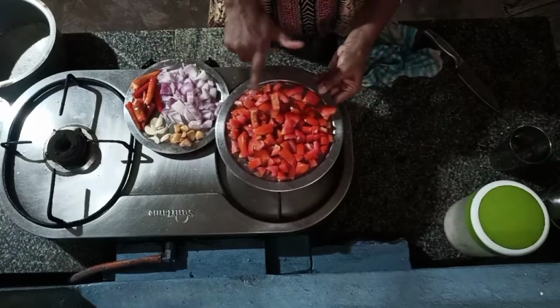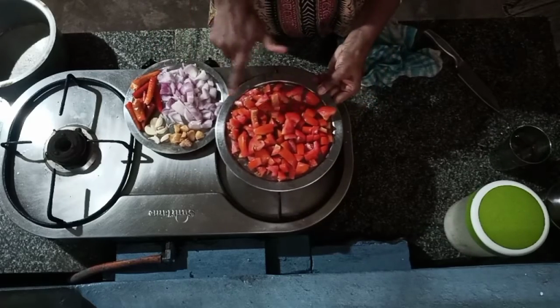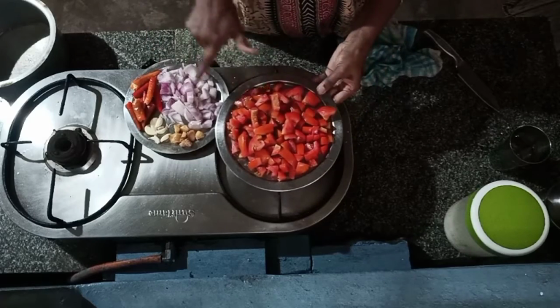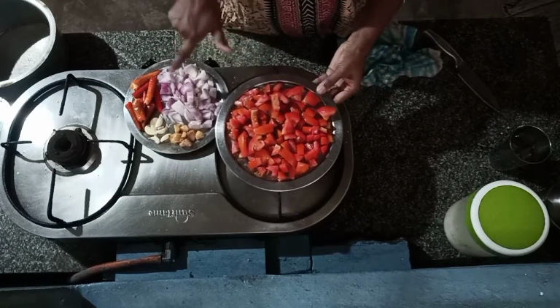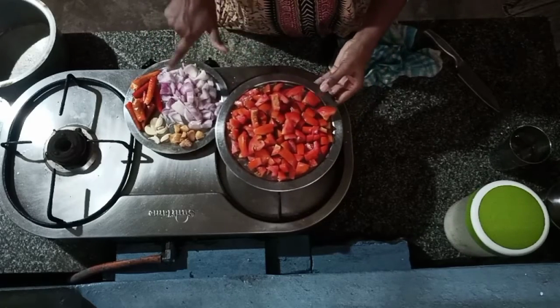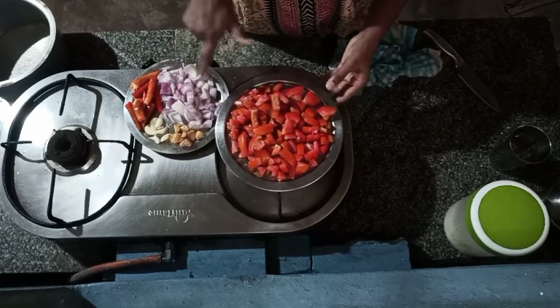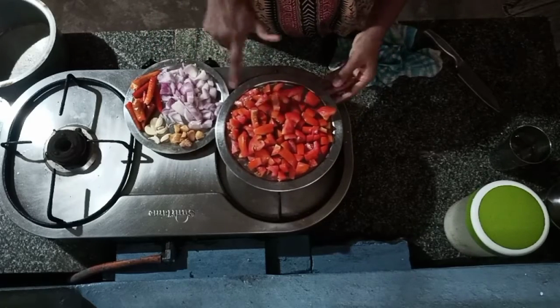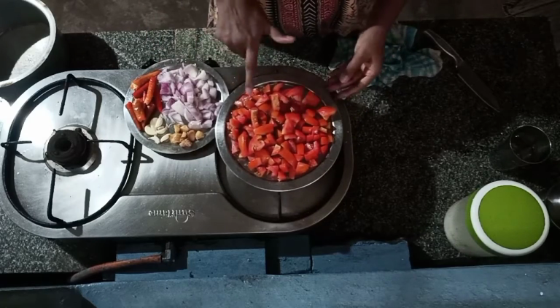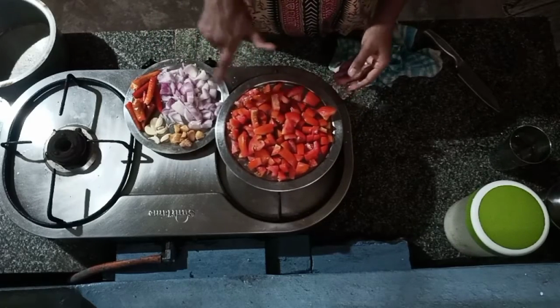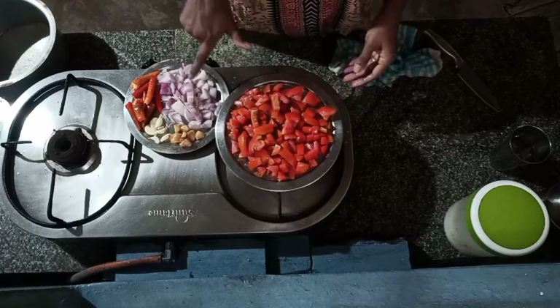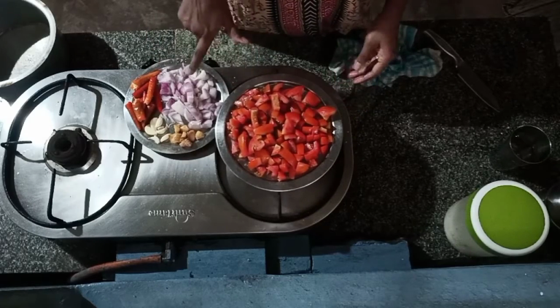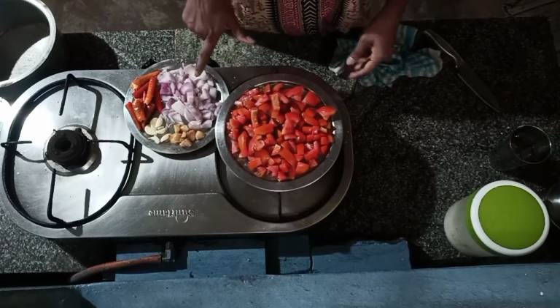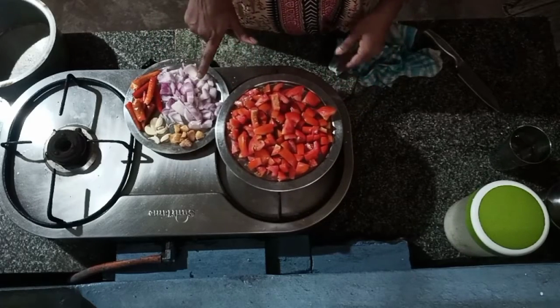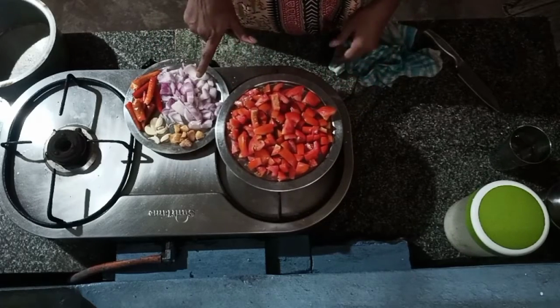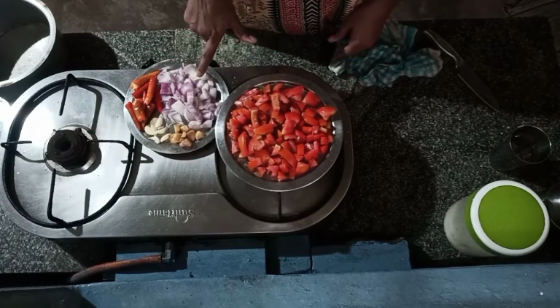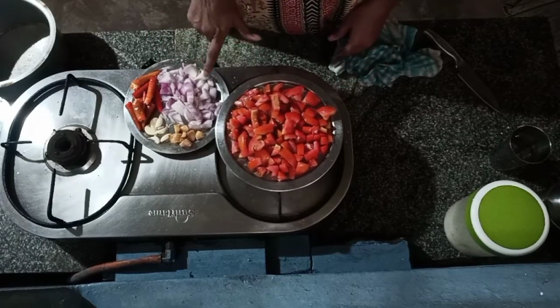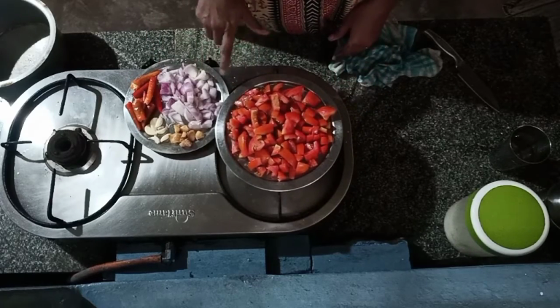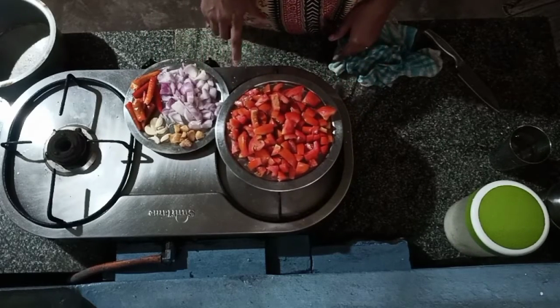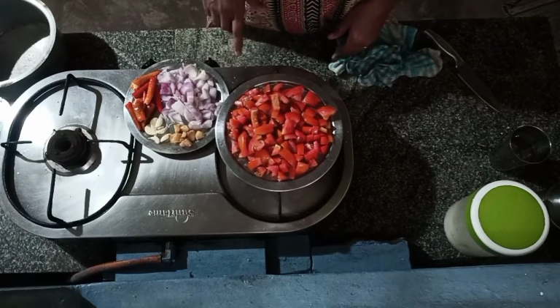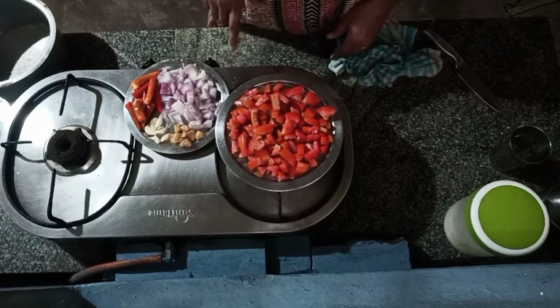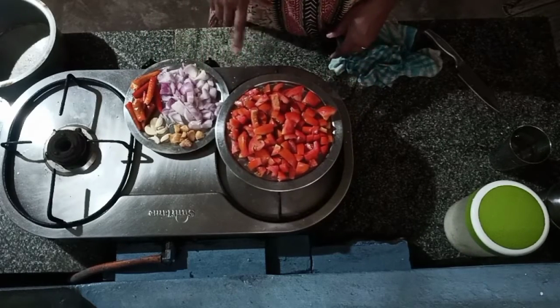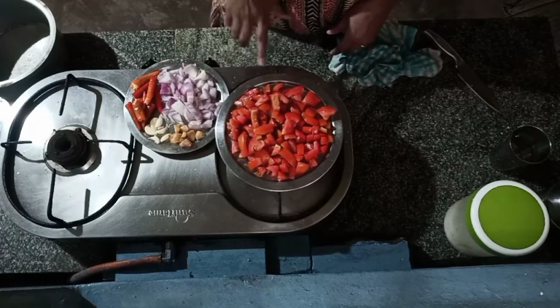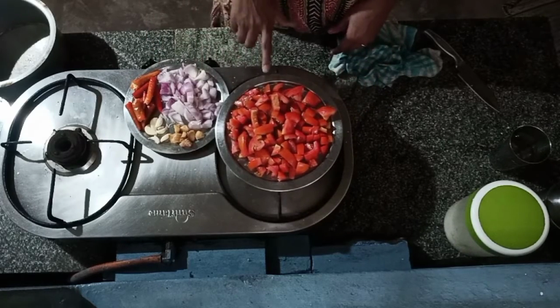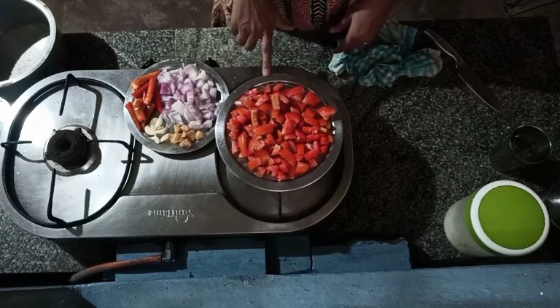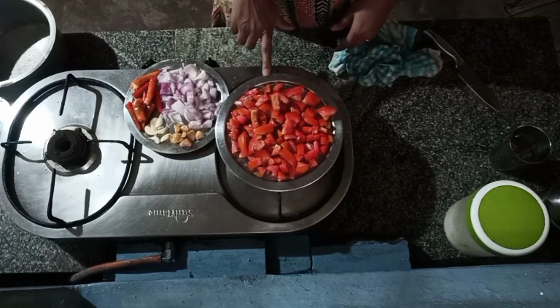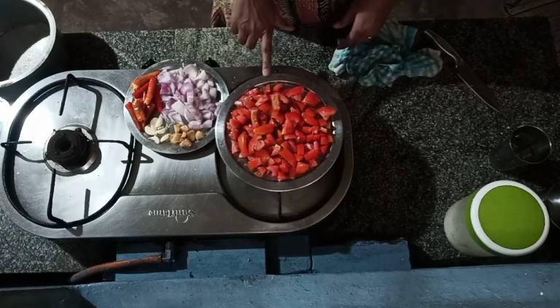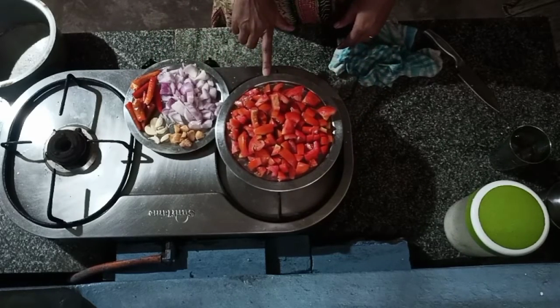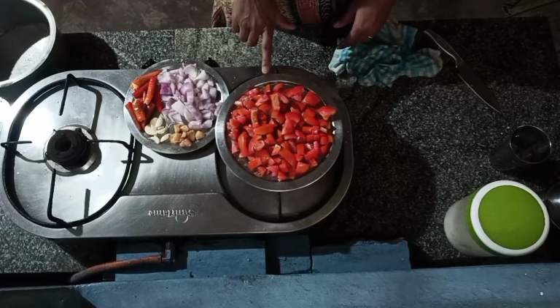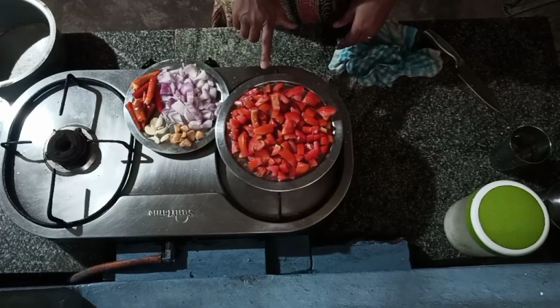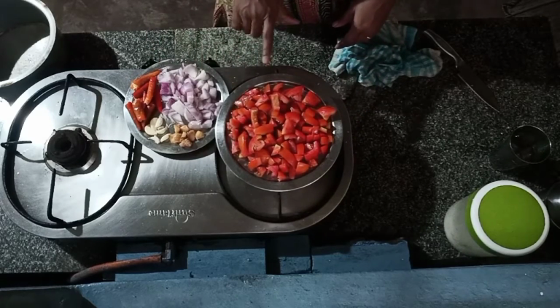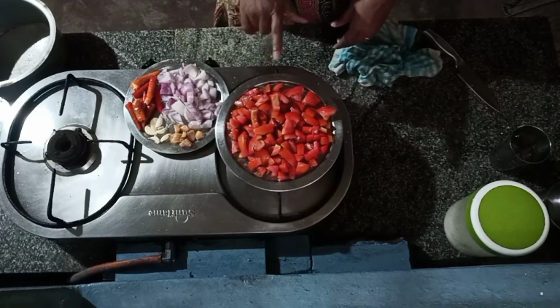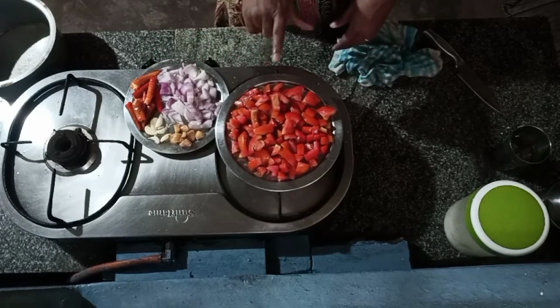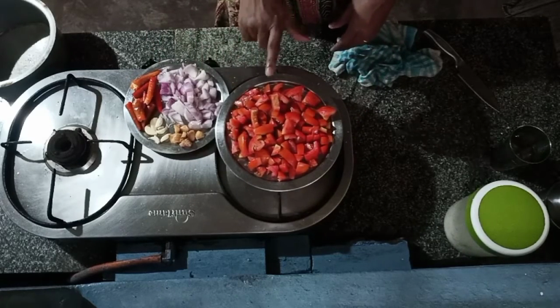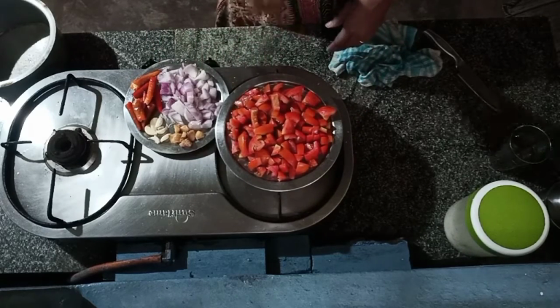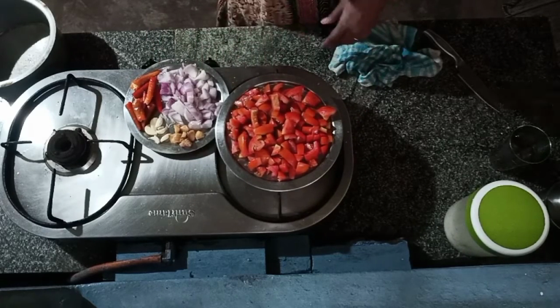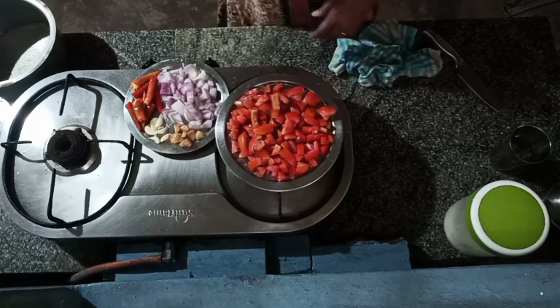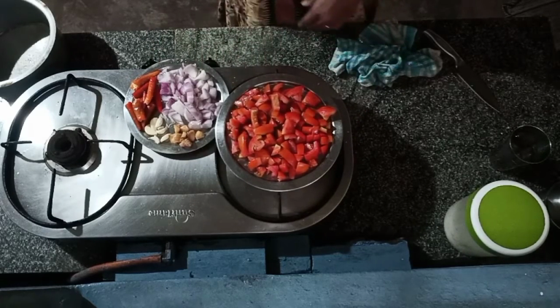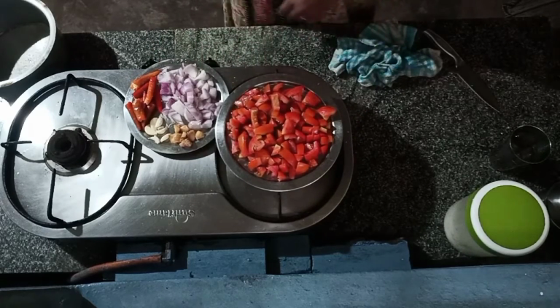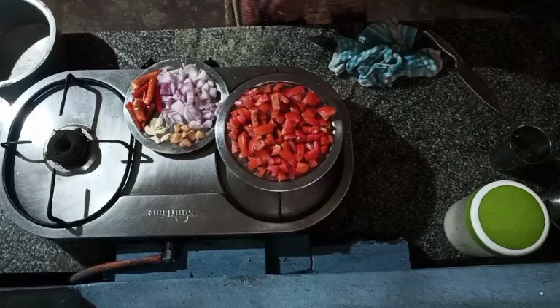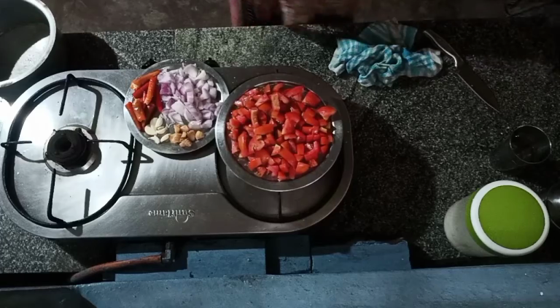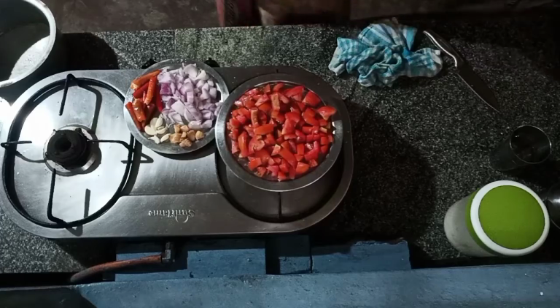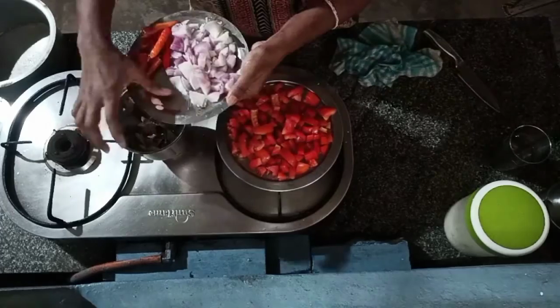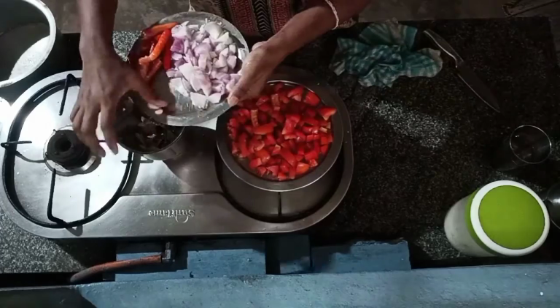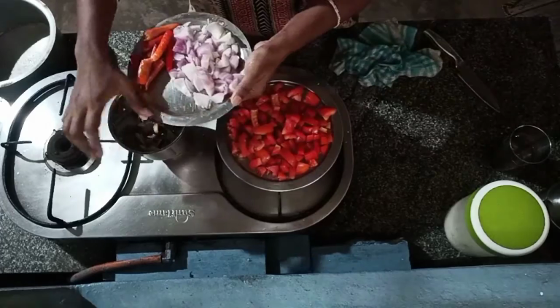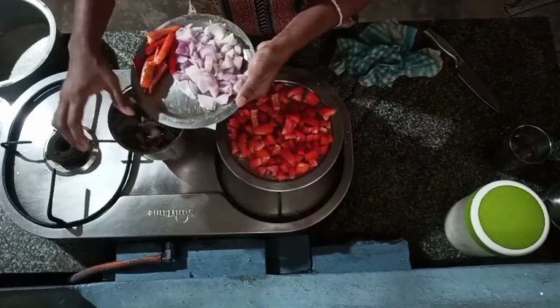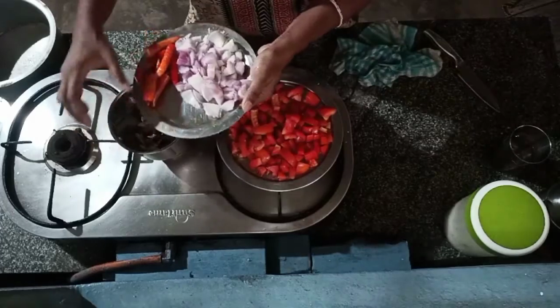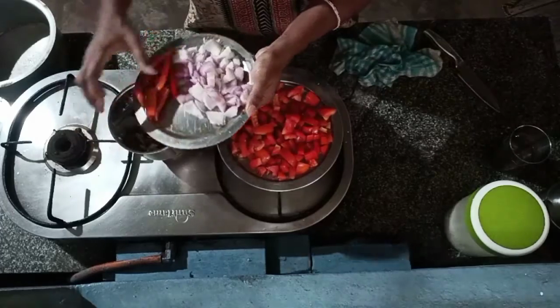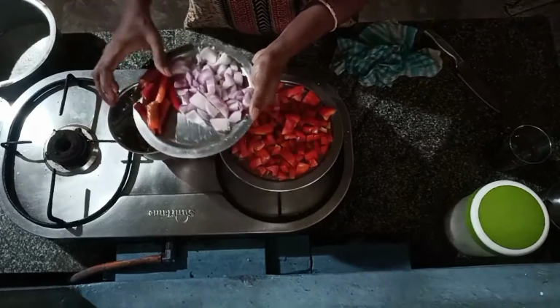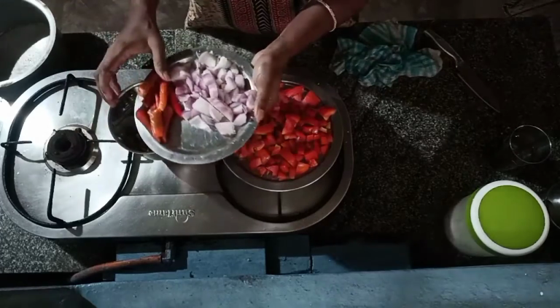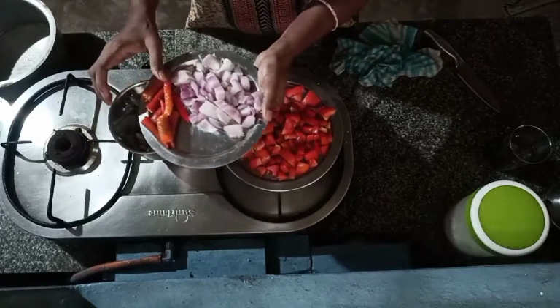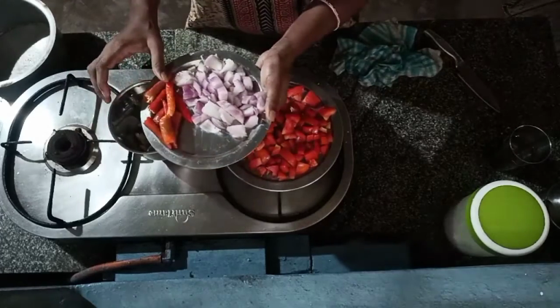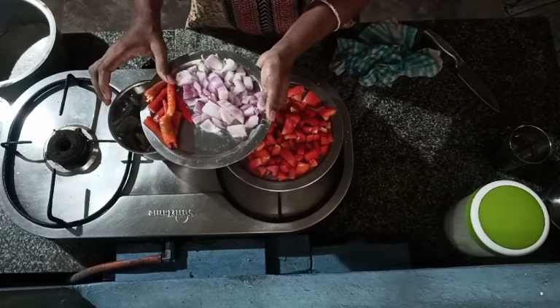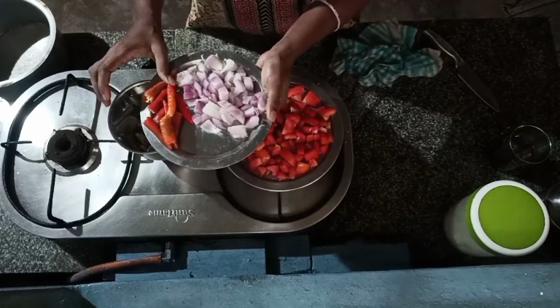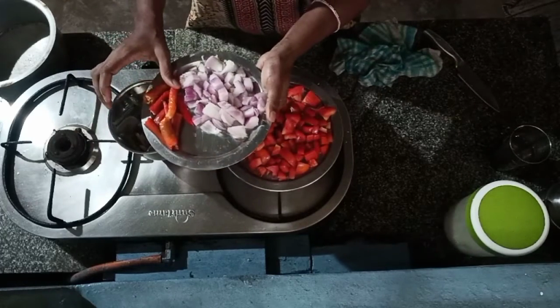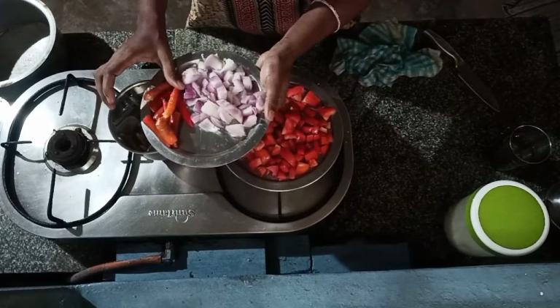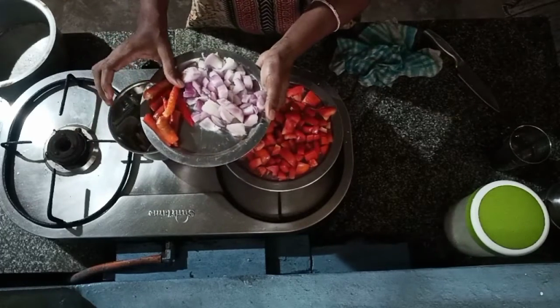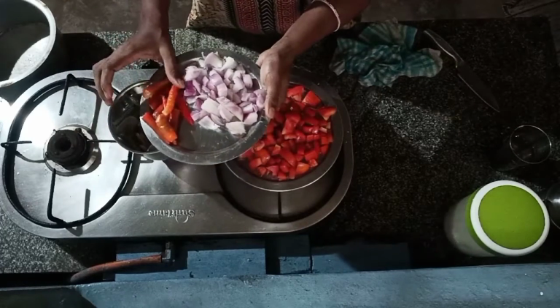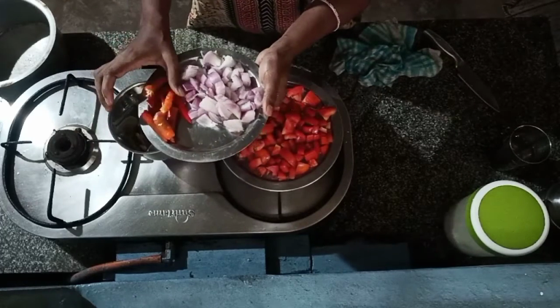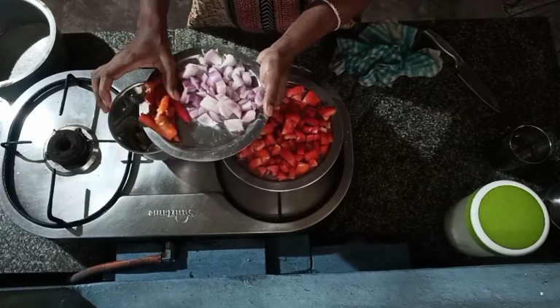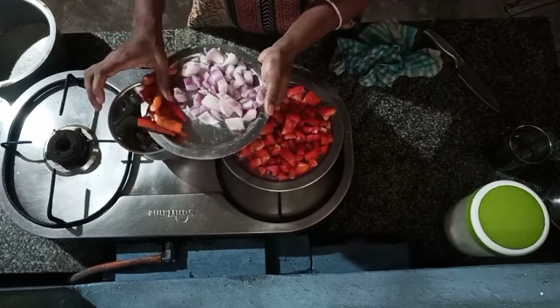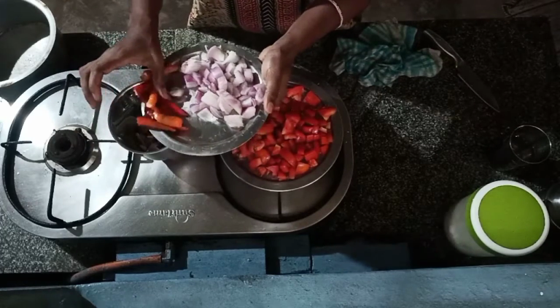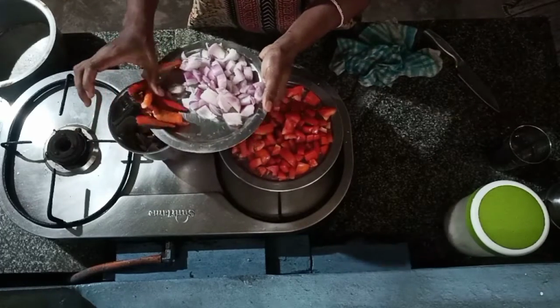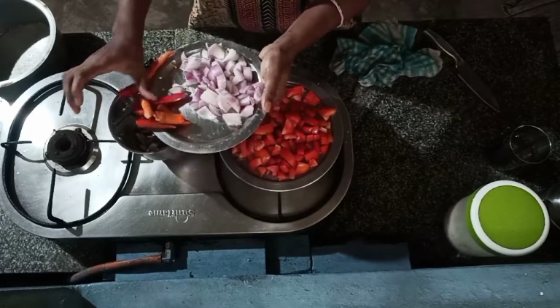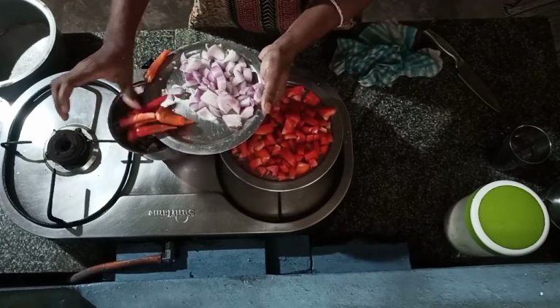Now, we can mix it together. When you cook it, it will be done in a few minutes. You will cook the pan for 5 minutes.